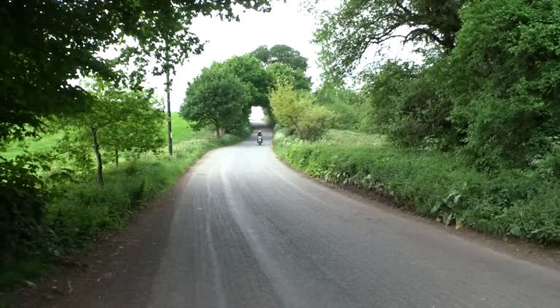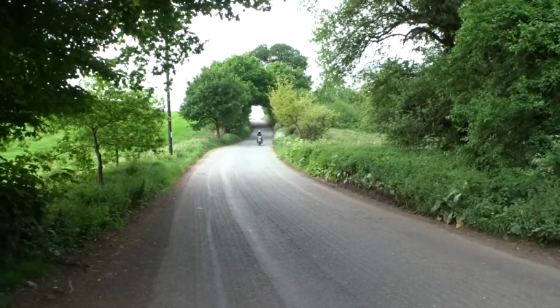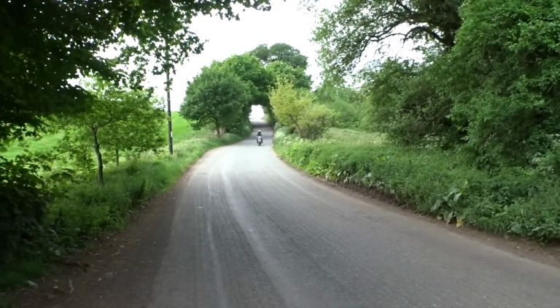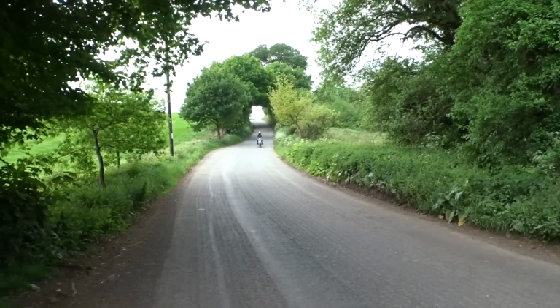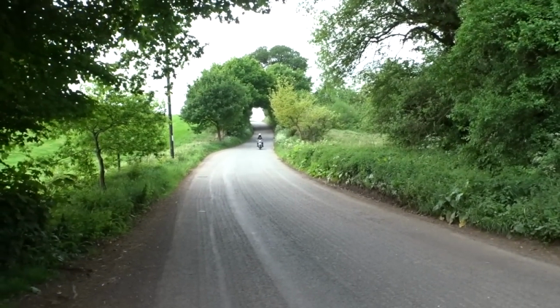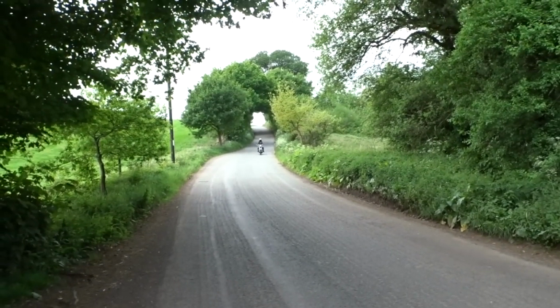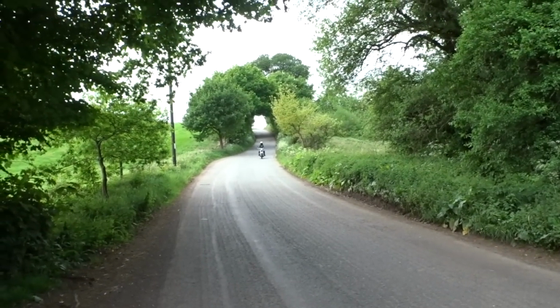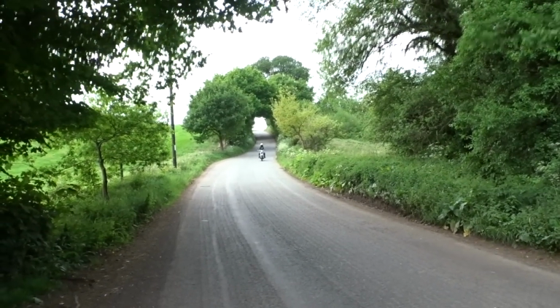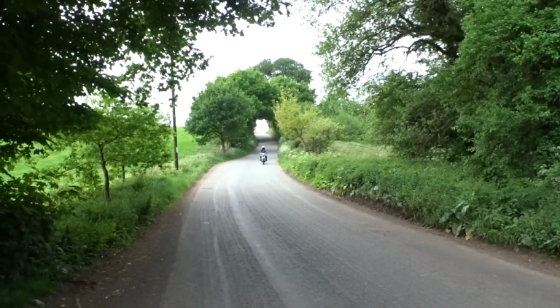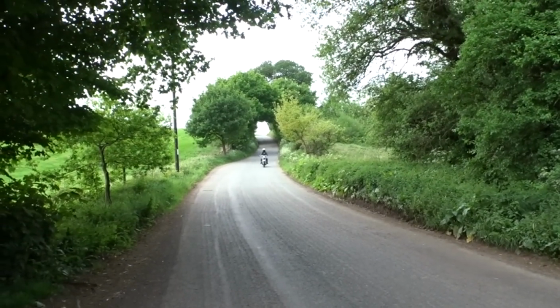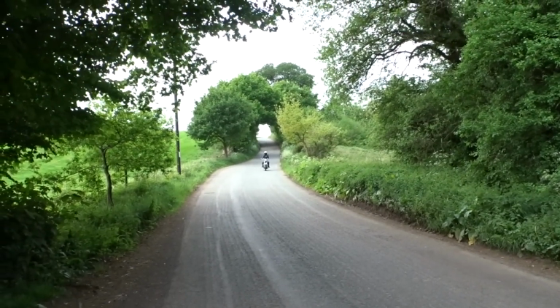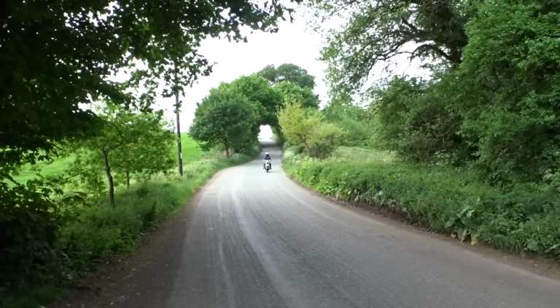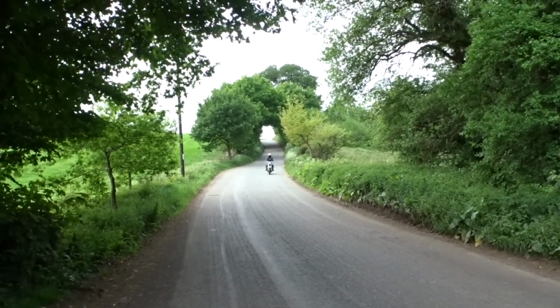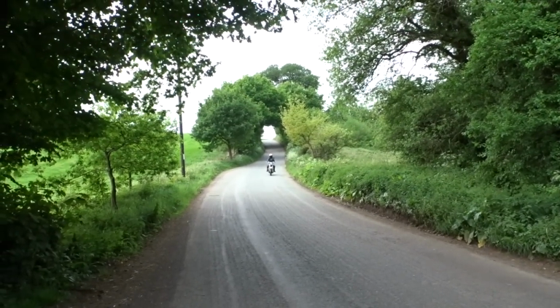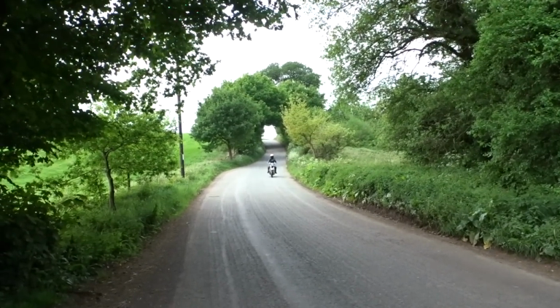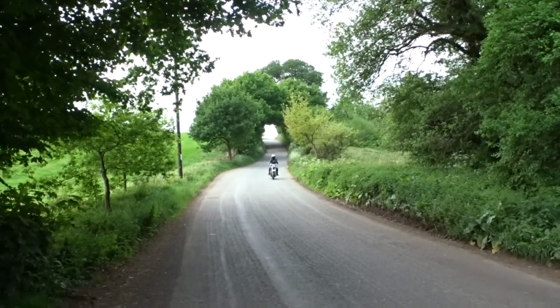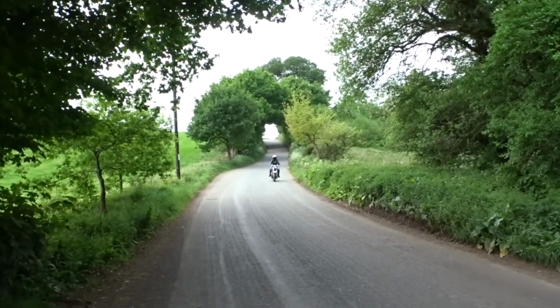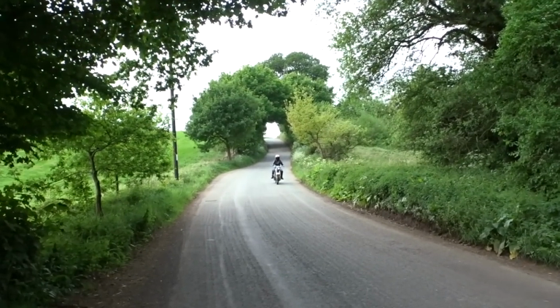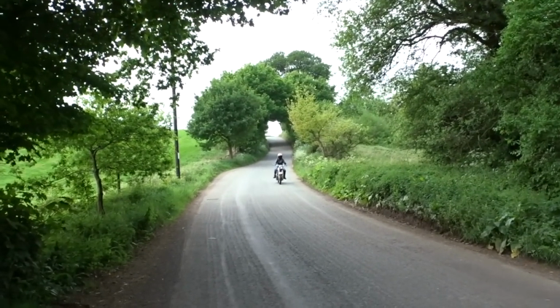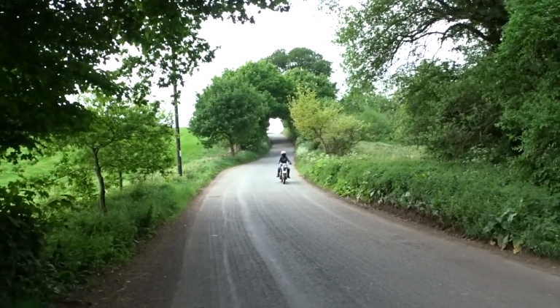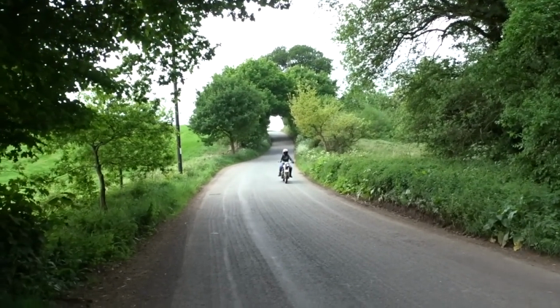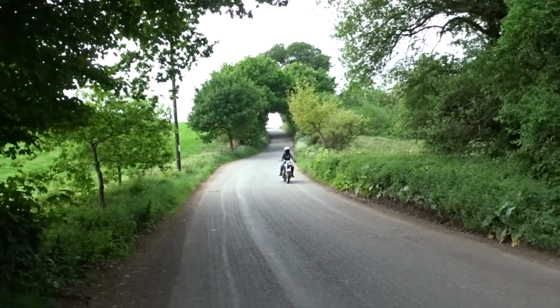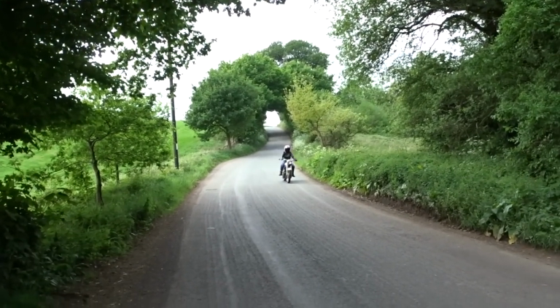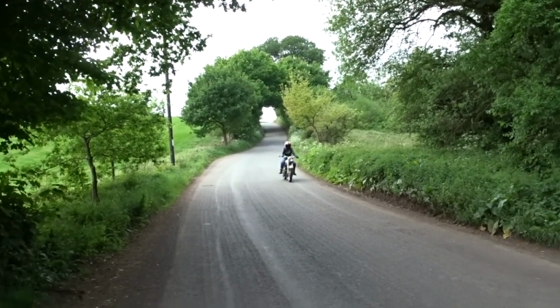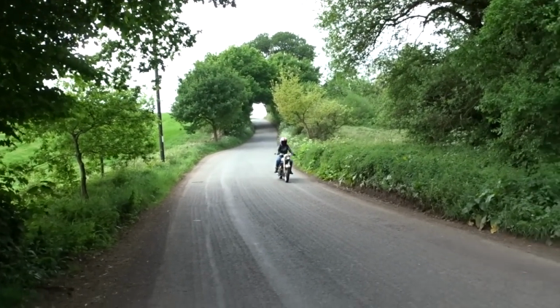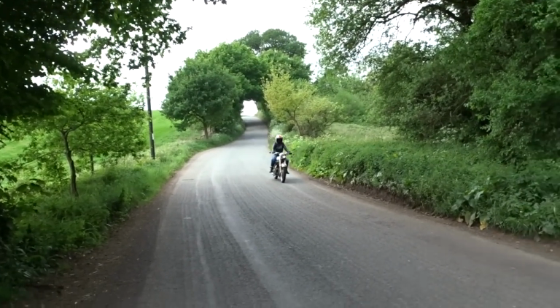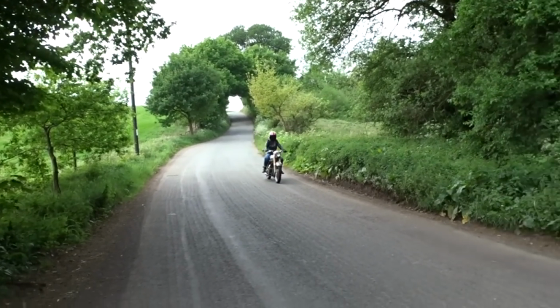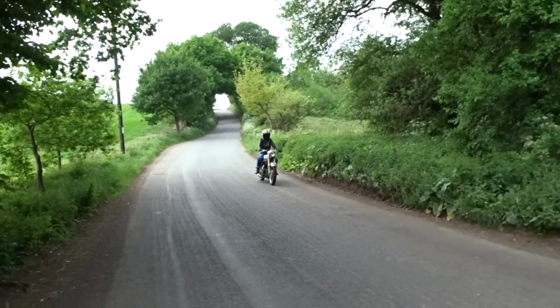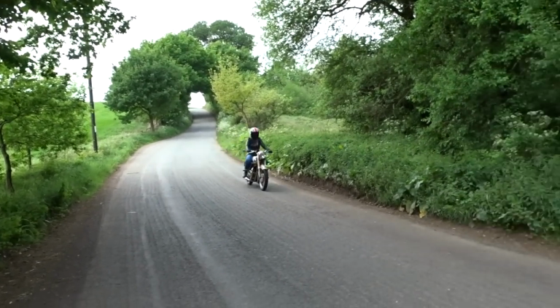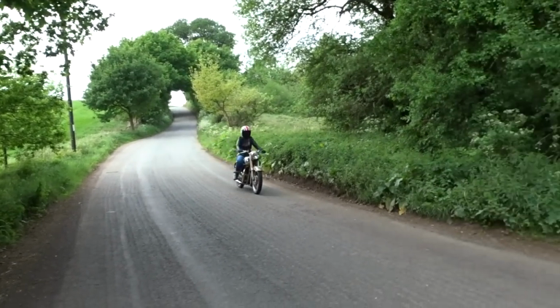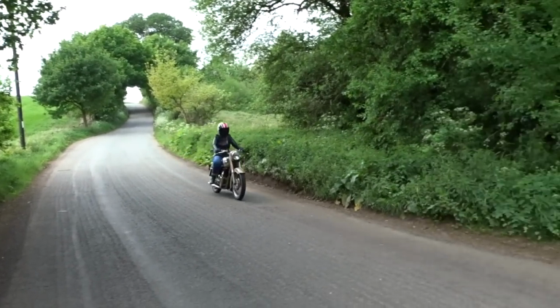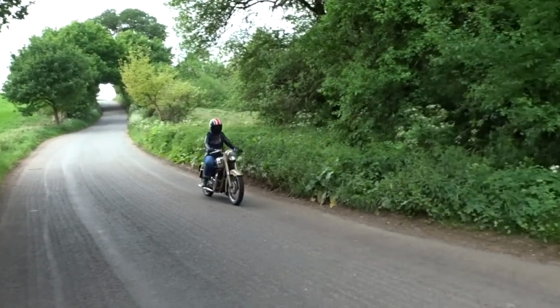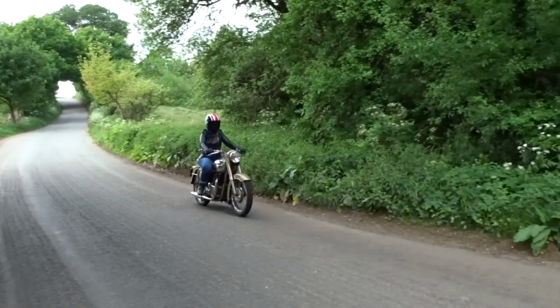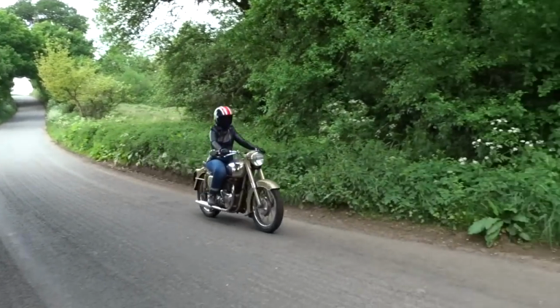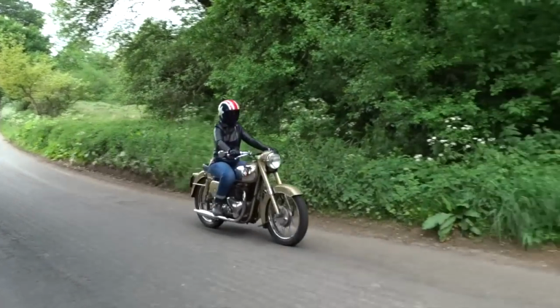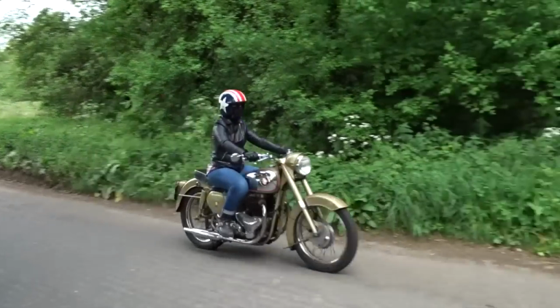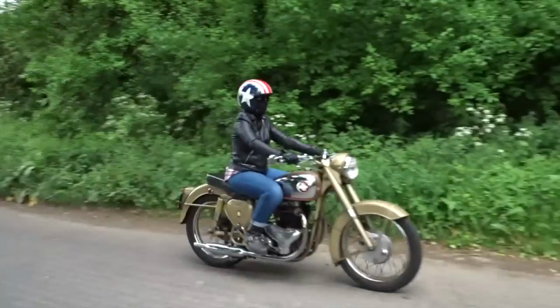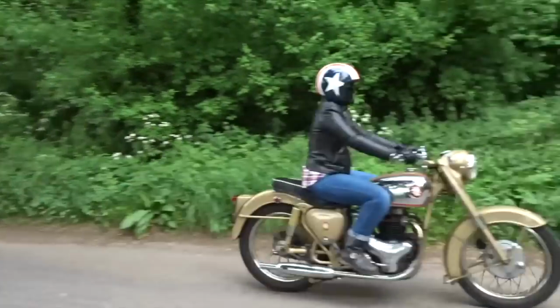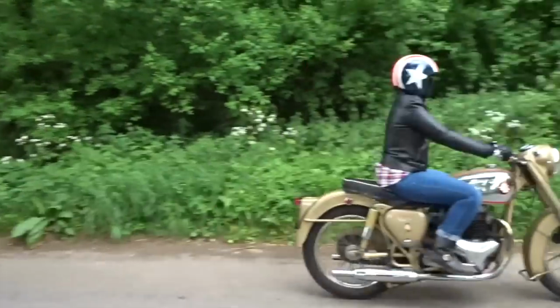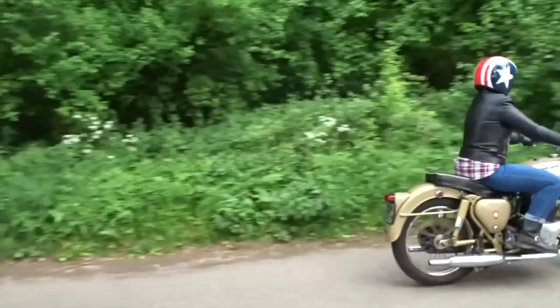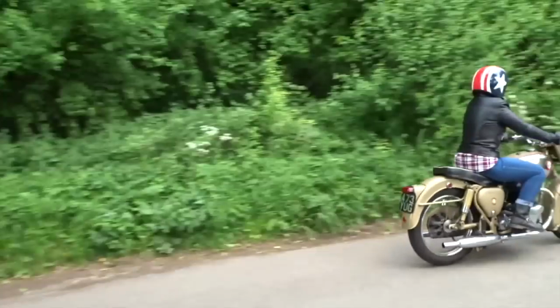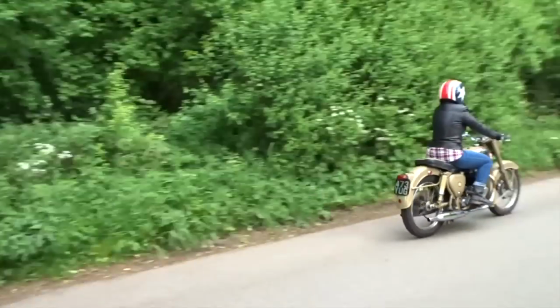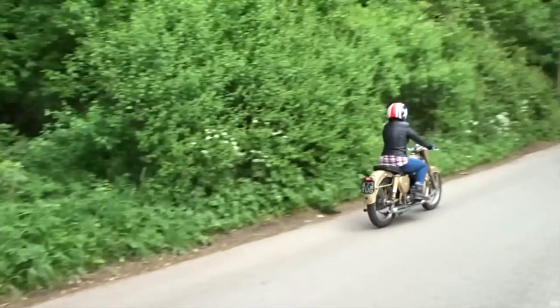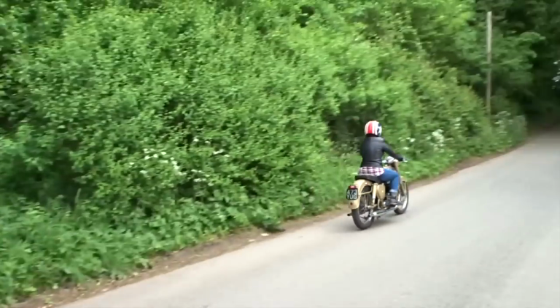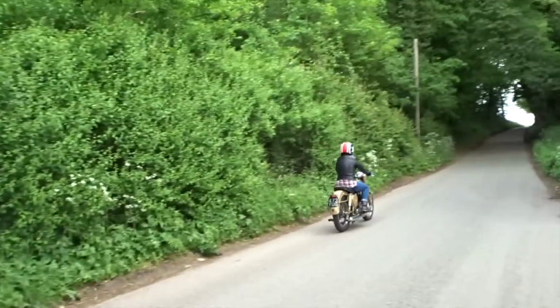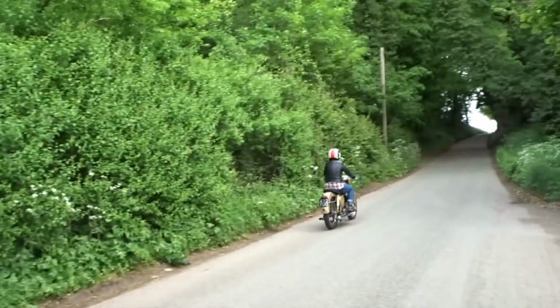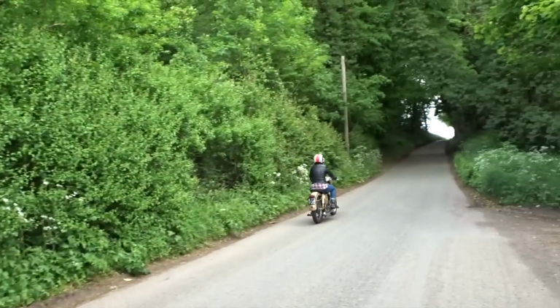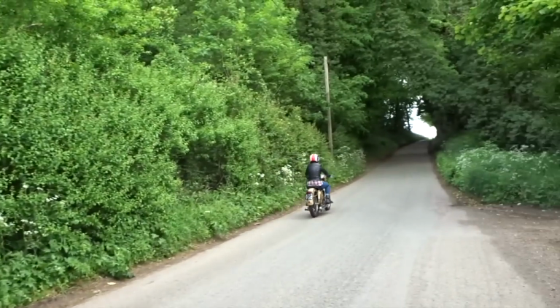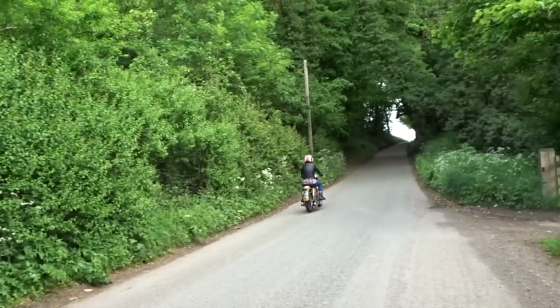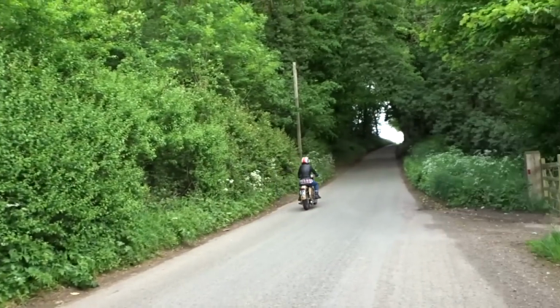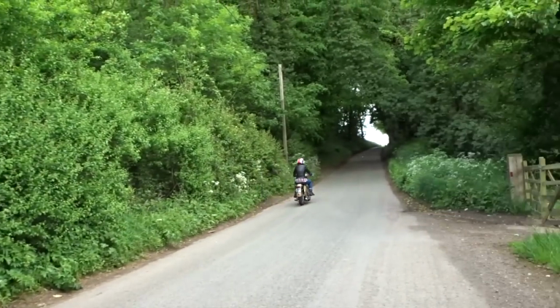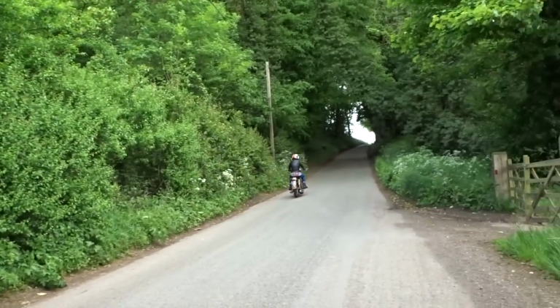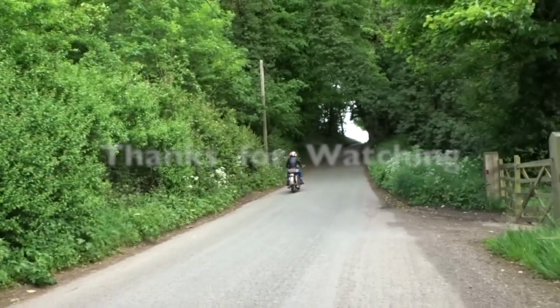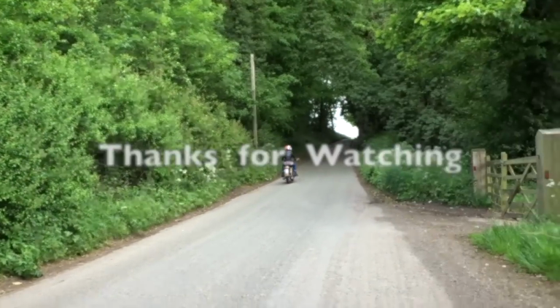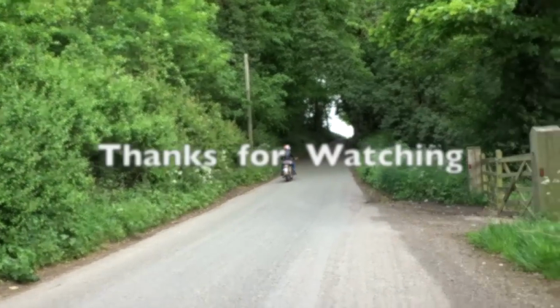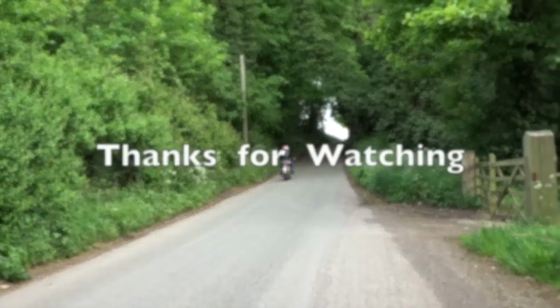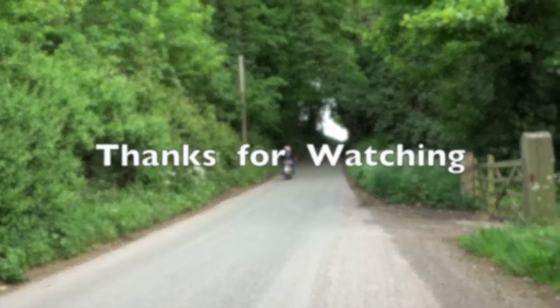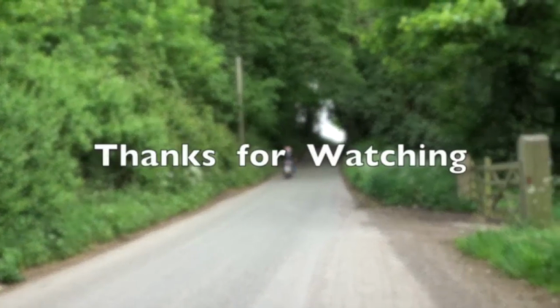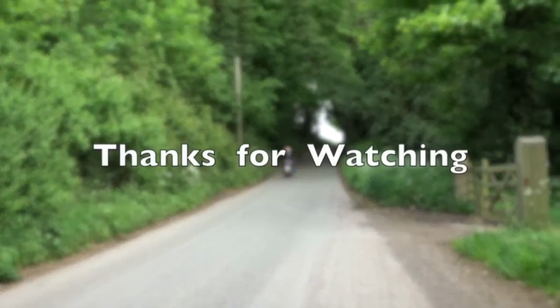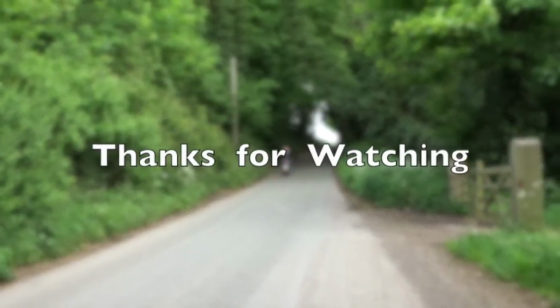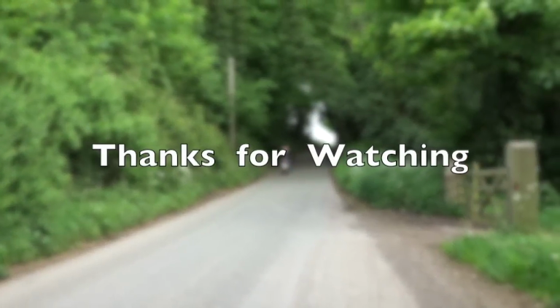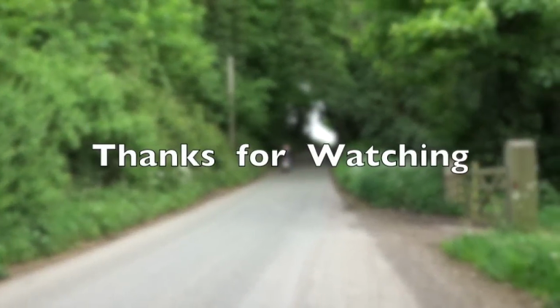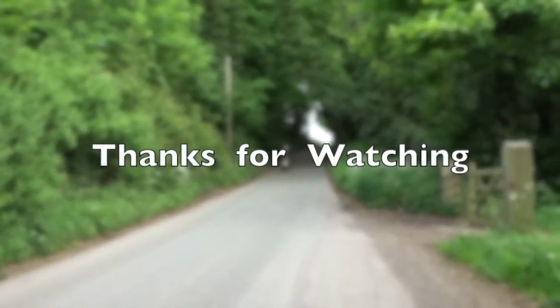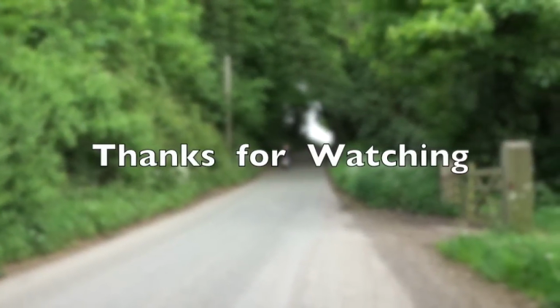Well, I do hope you enjoyed that video. Don't forget to like and subscribe, and thank you very much for watching.